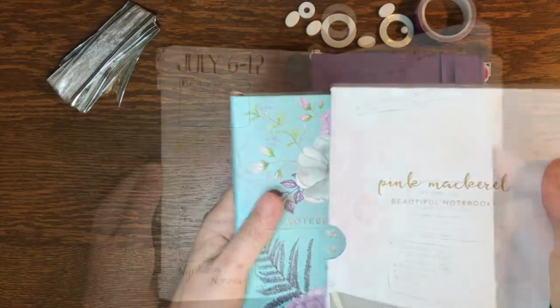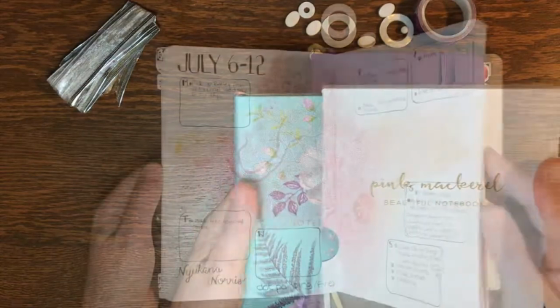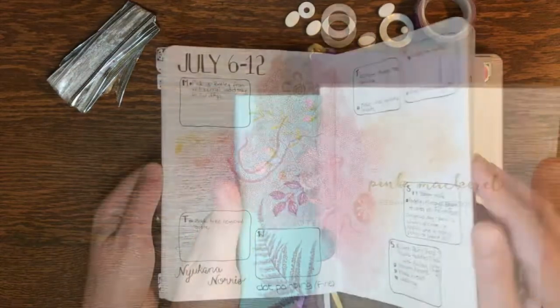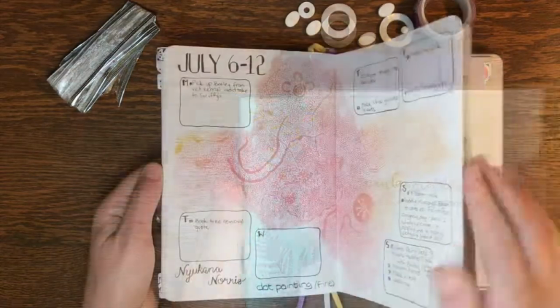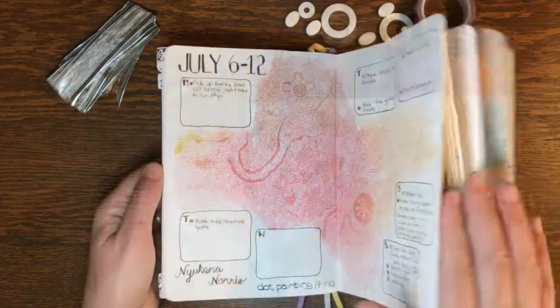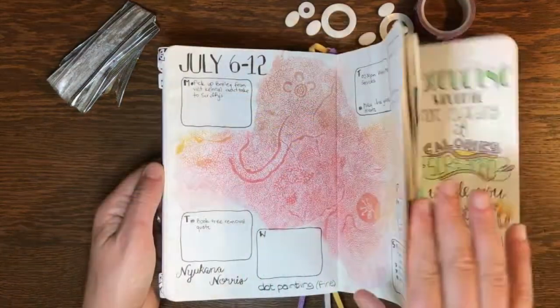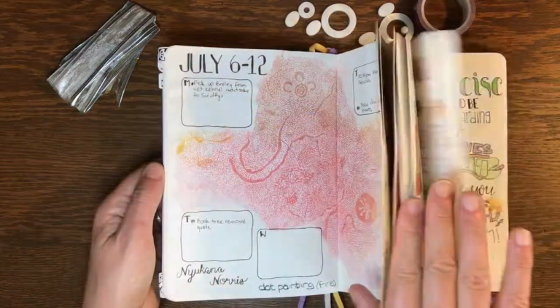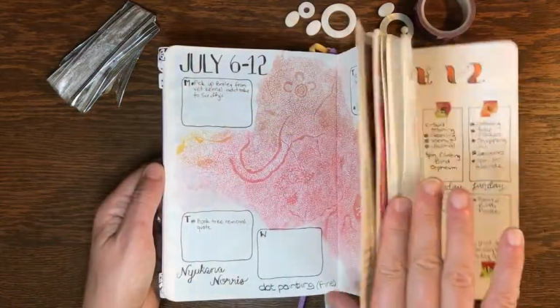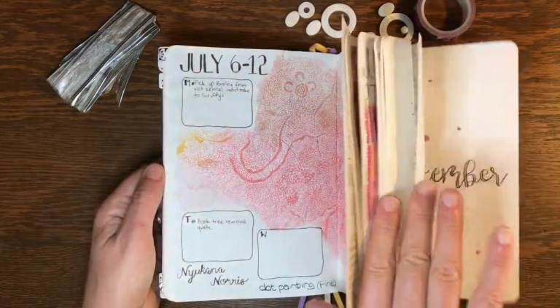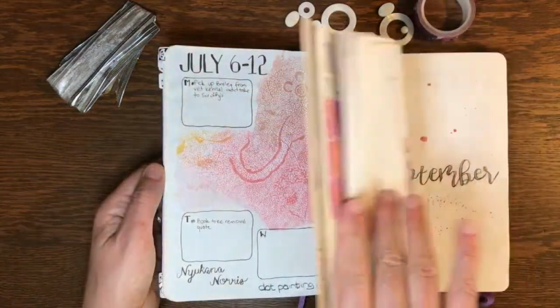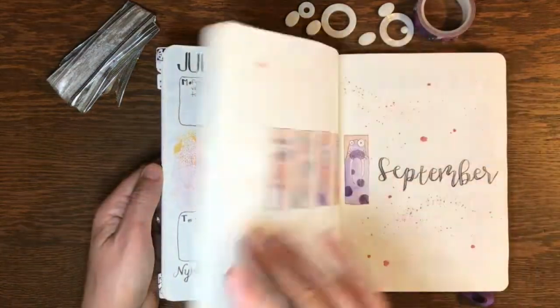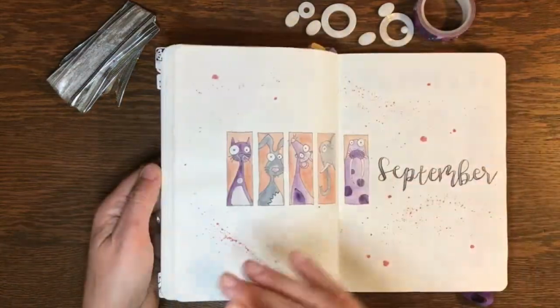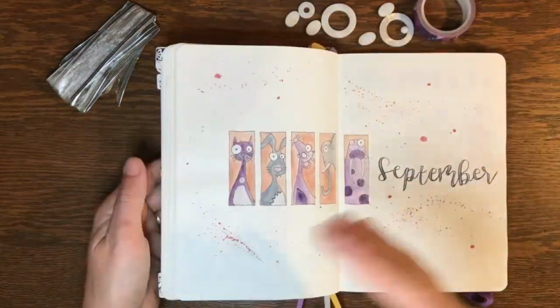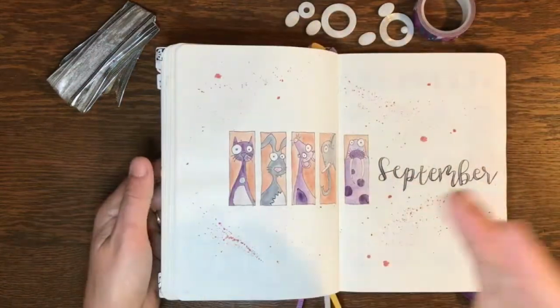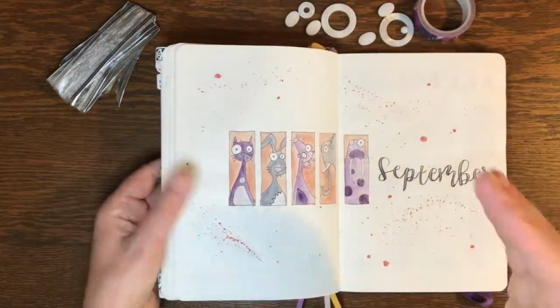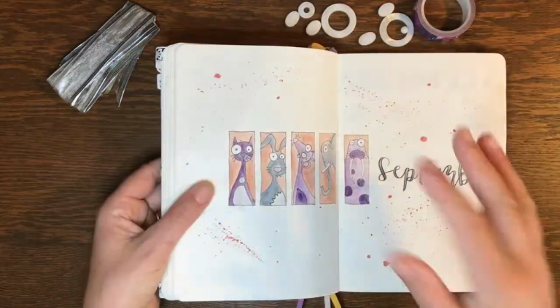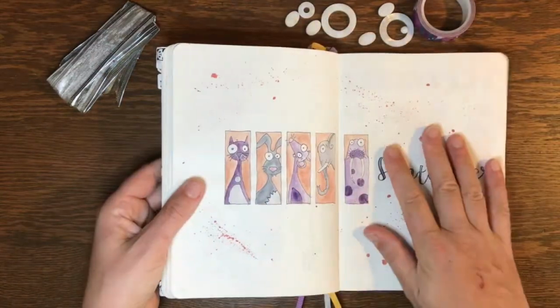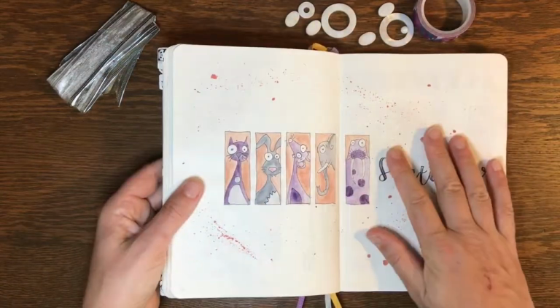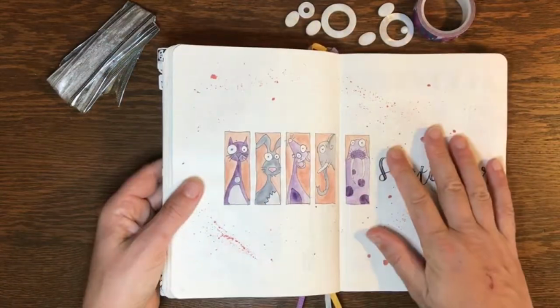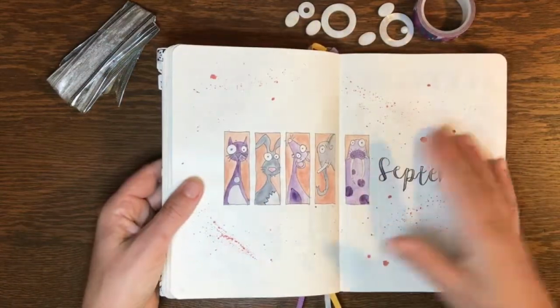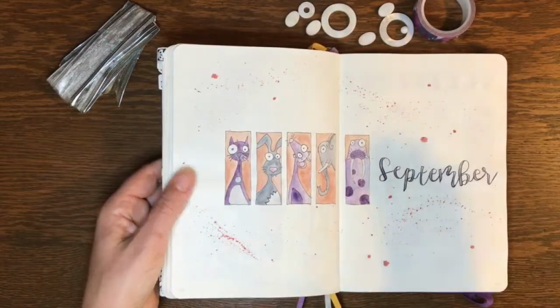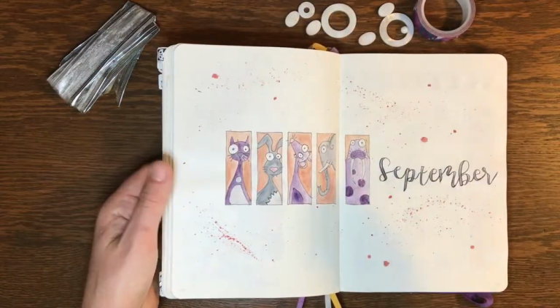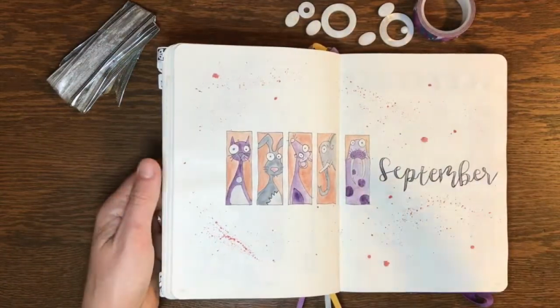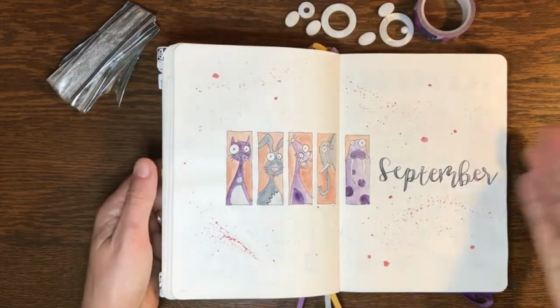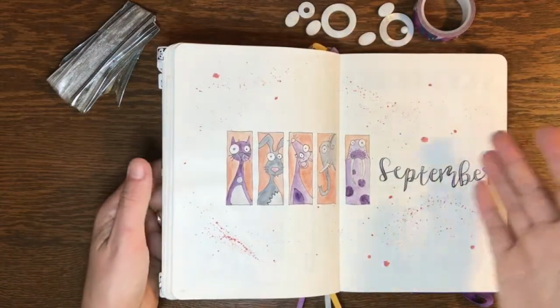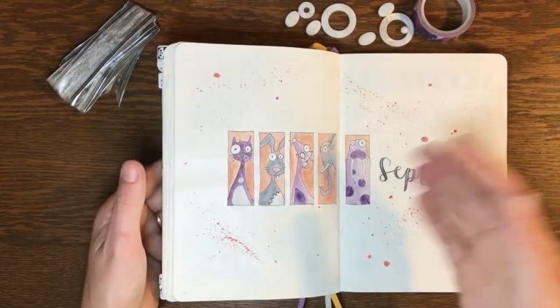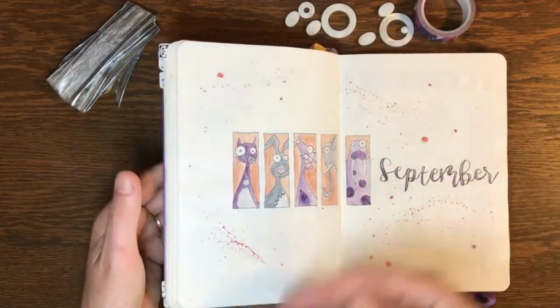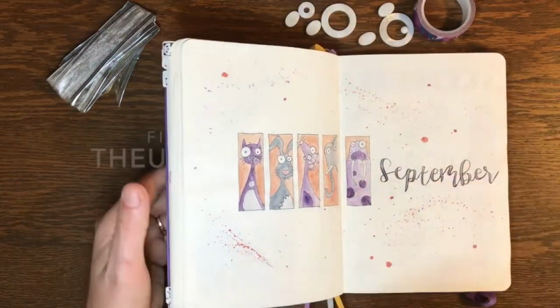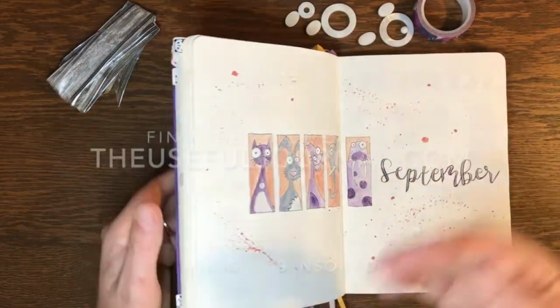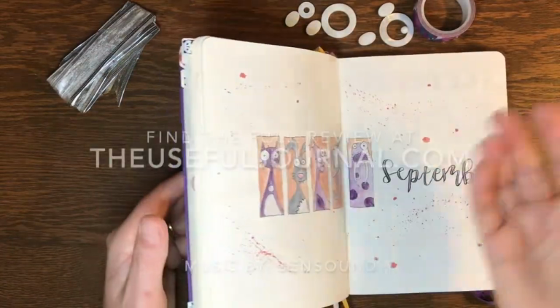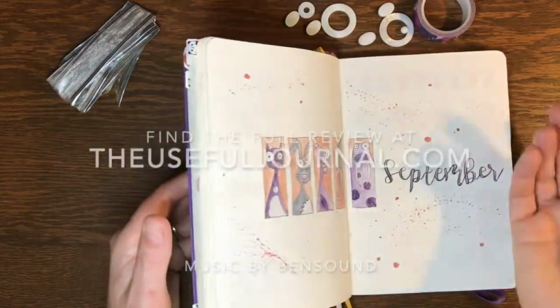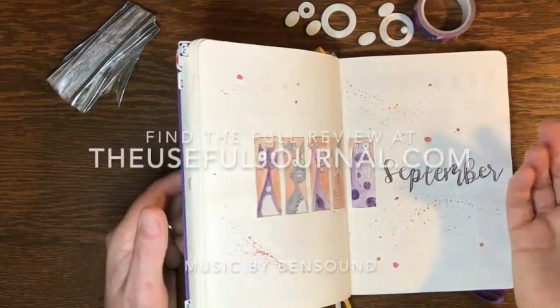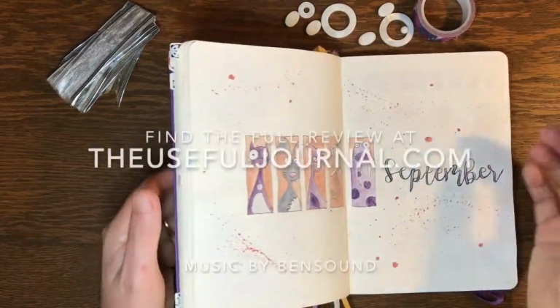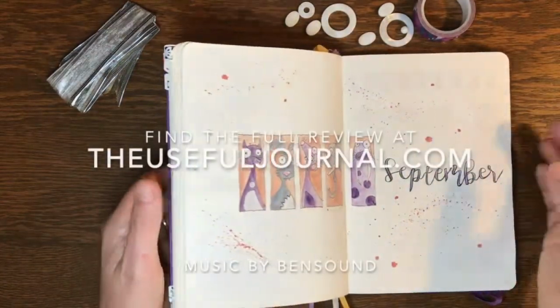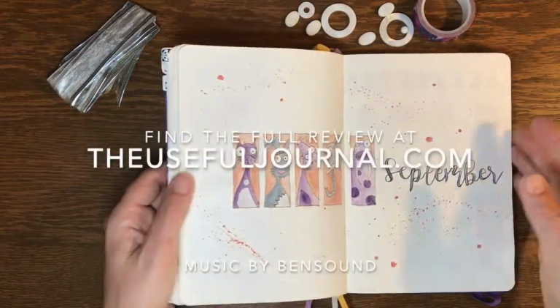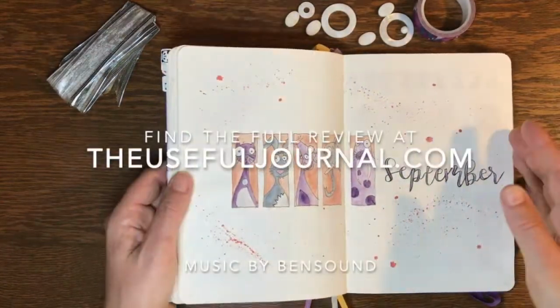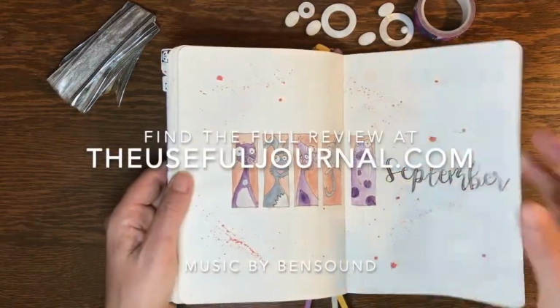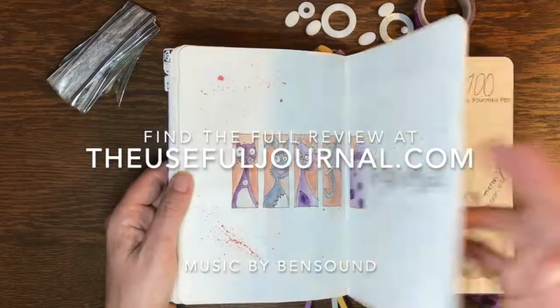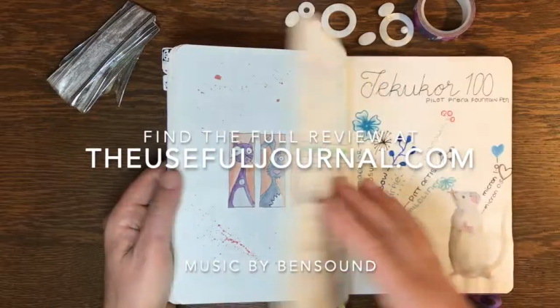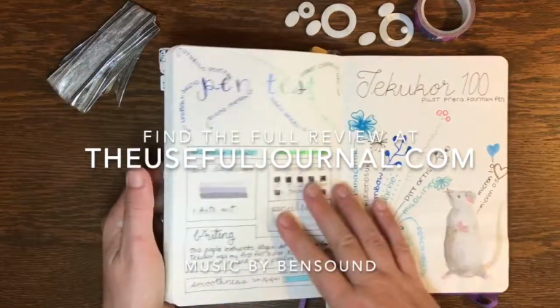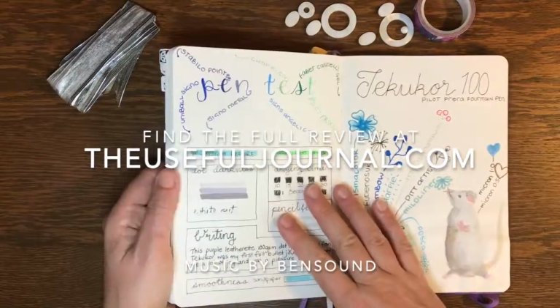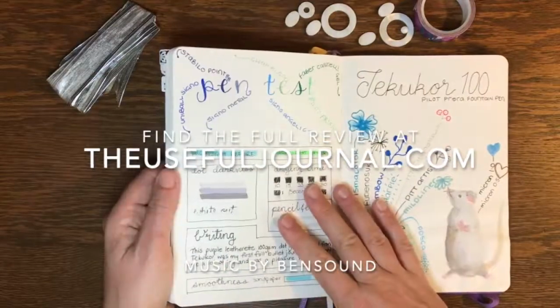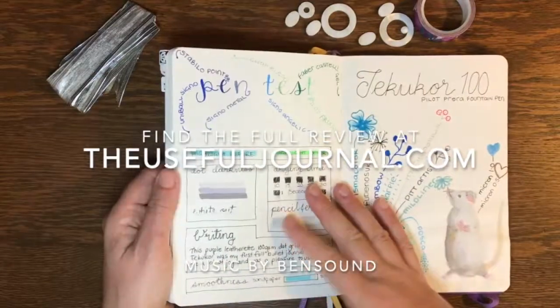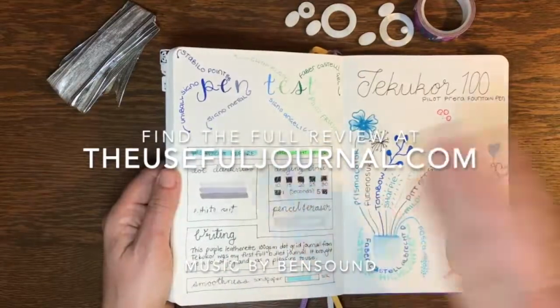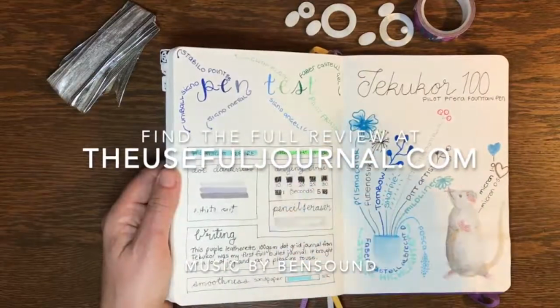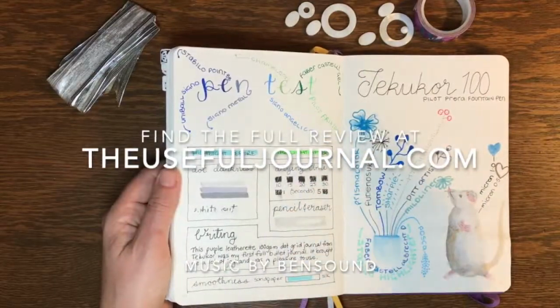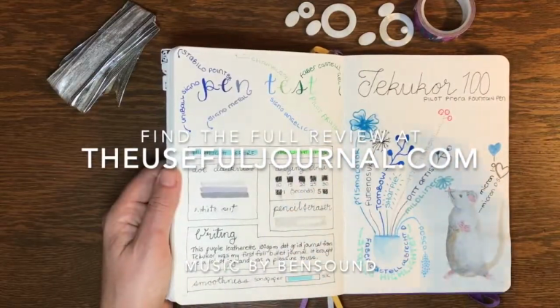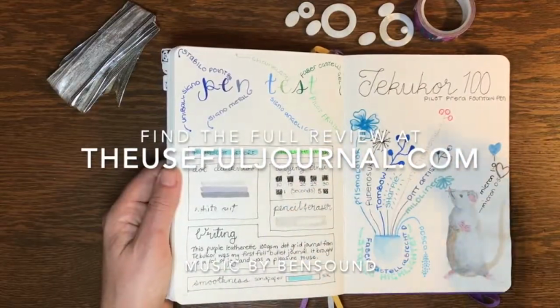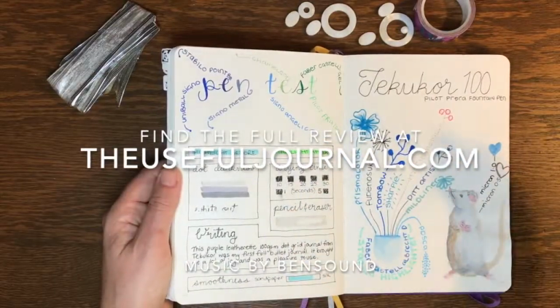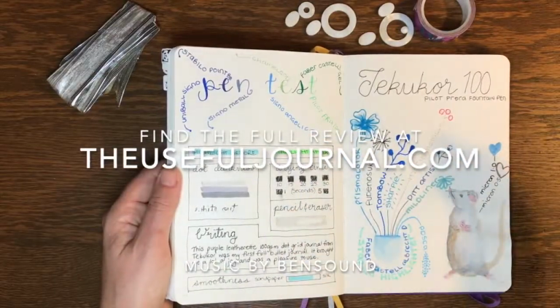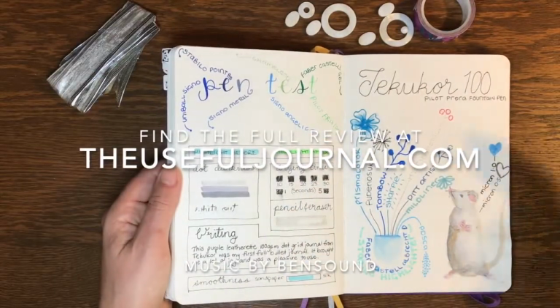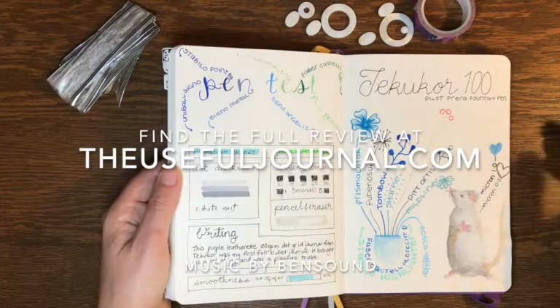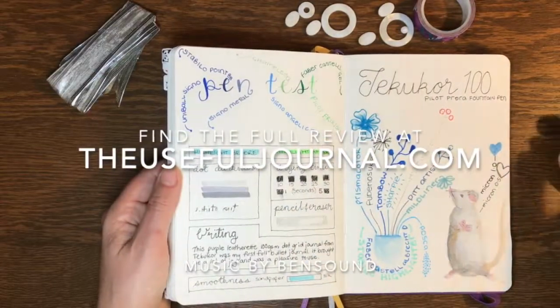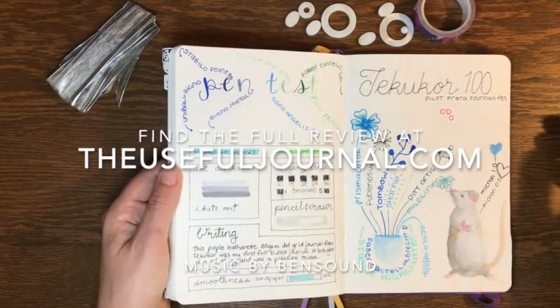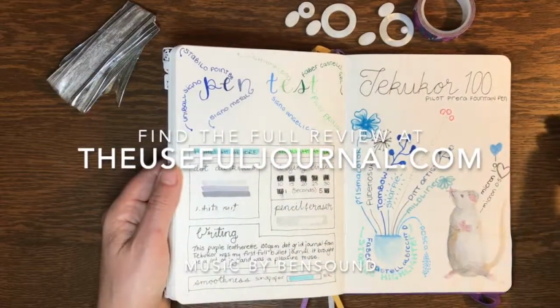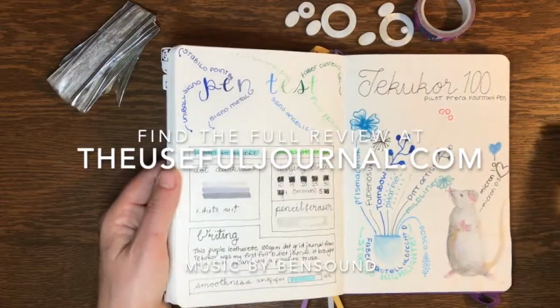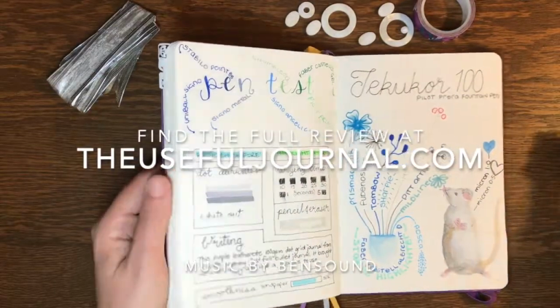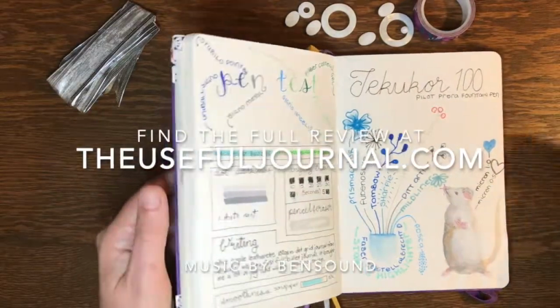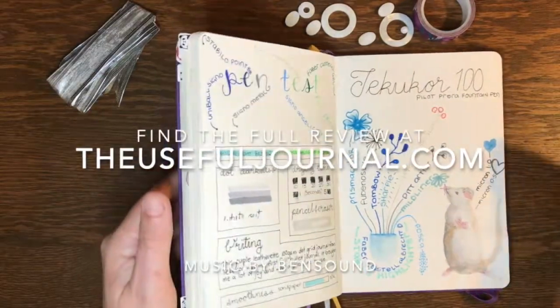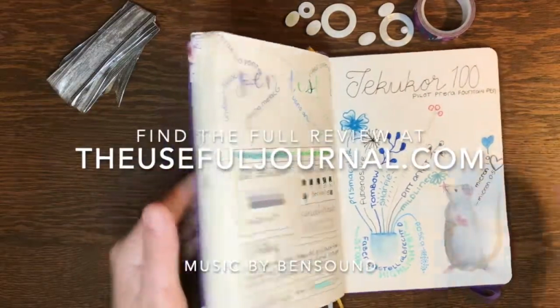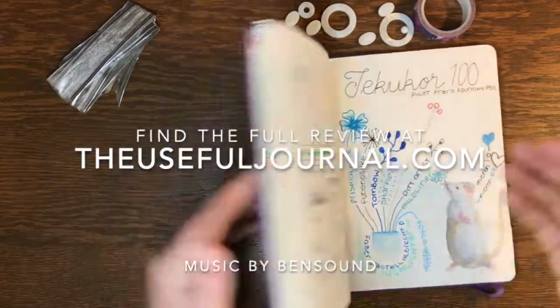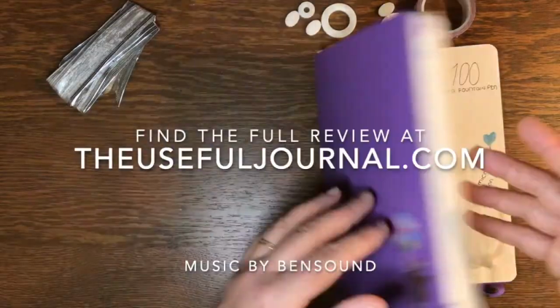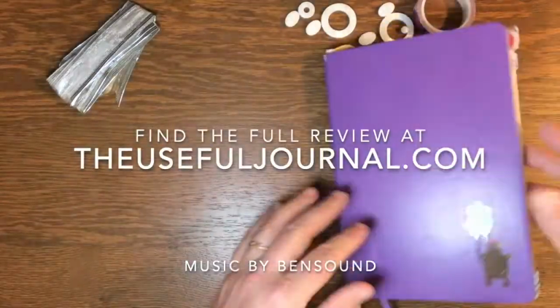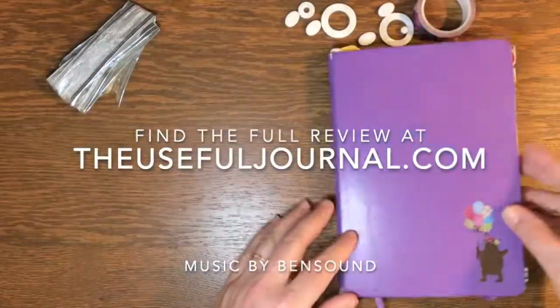This journal would be ideal for someone that does more journaling than artwork and it's great with fountain pens. Happy journaling!